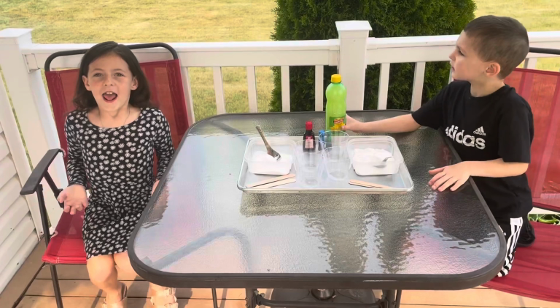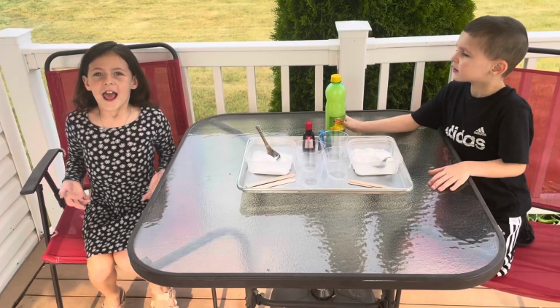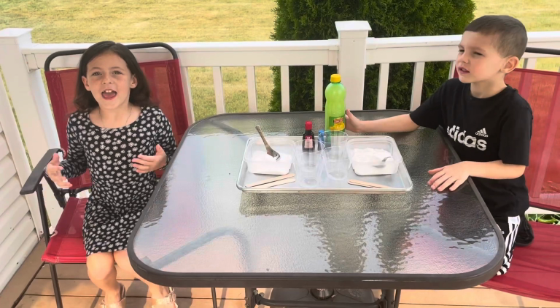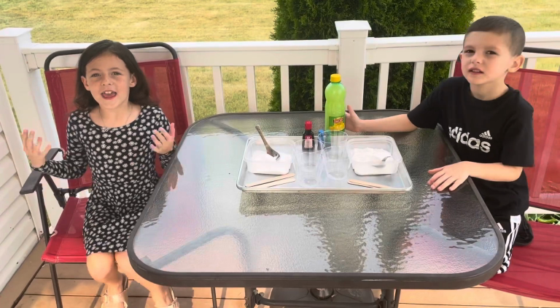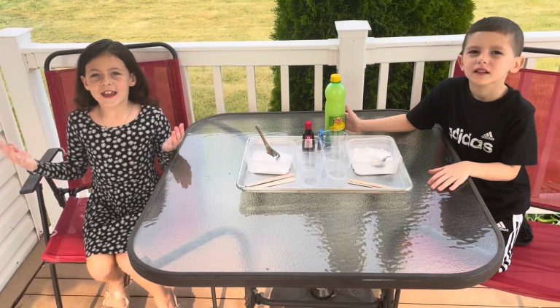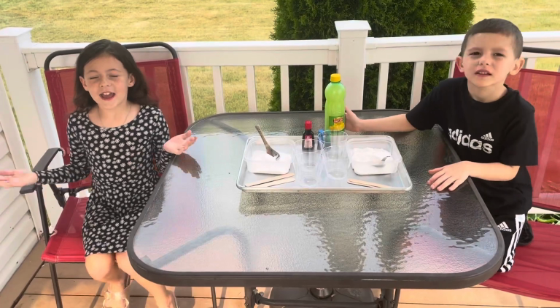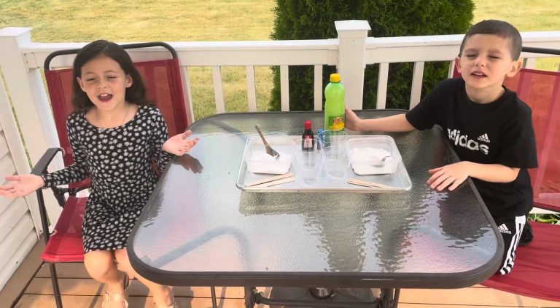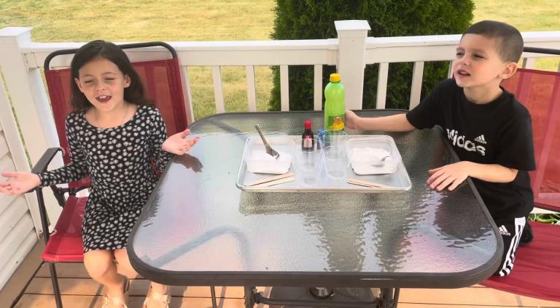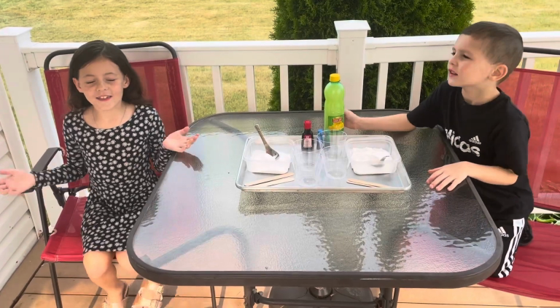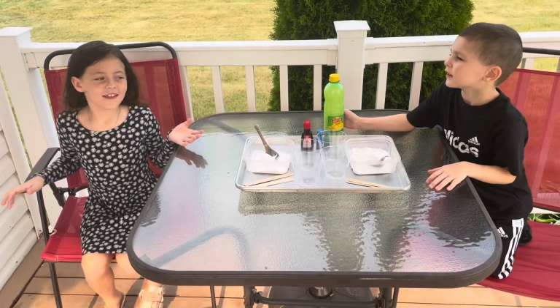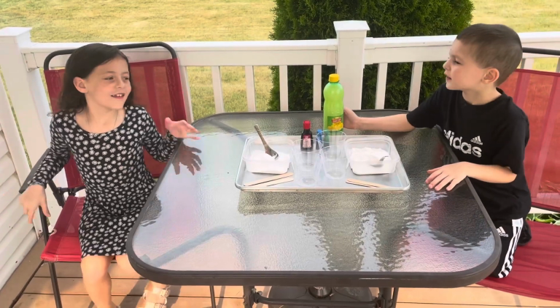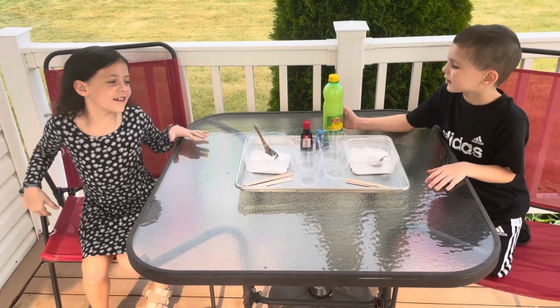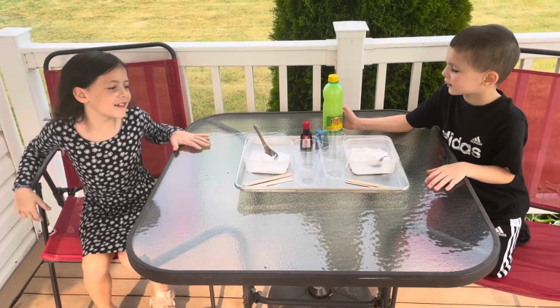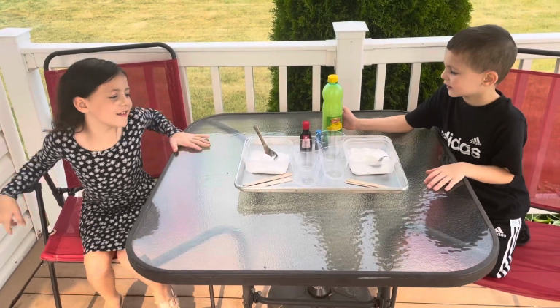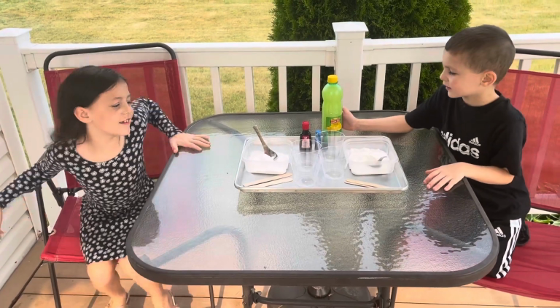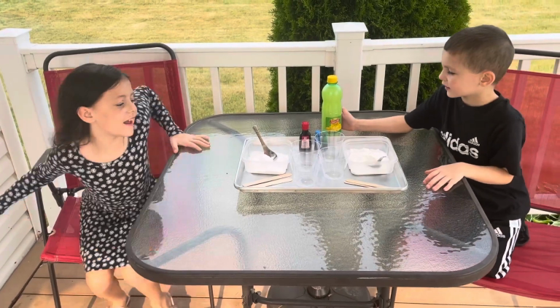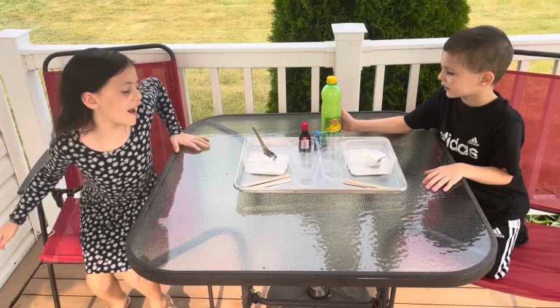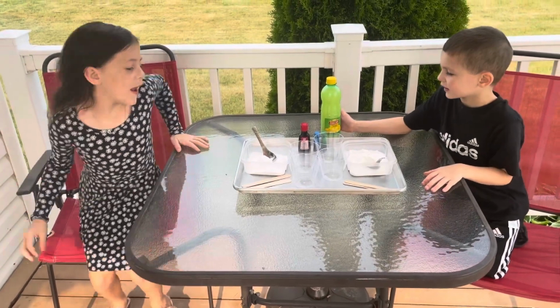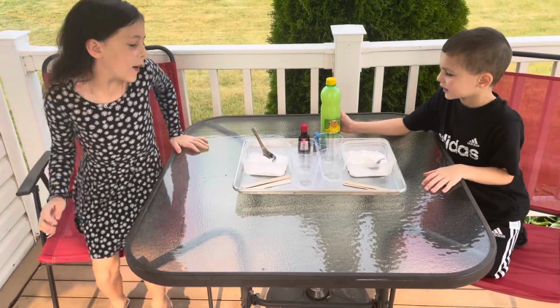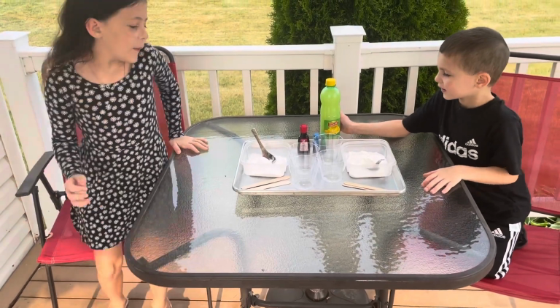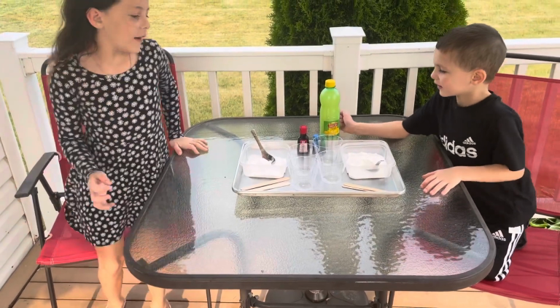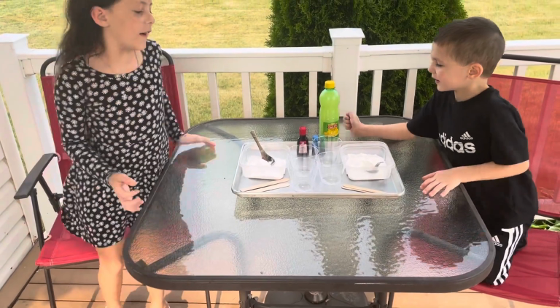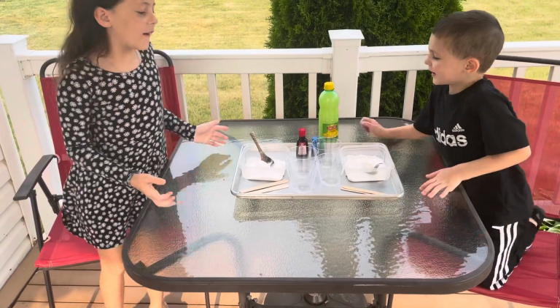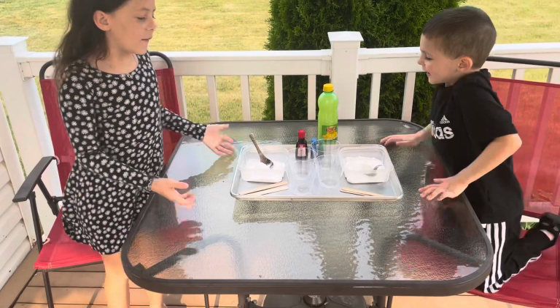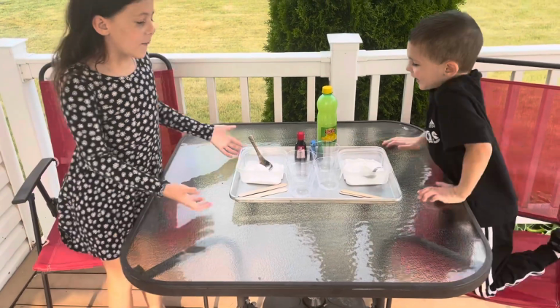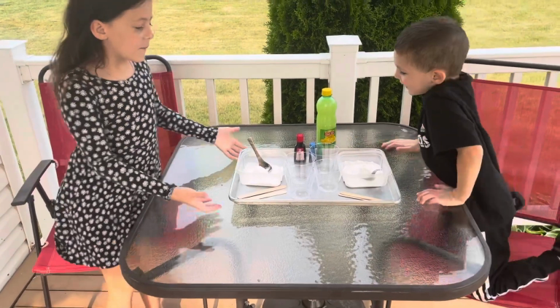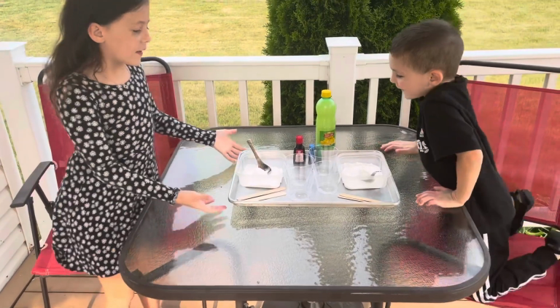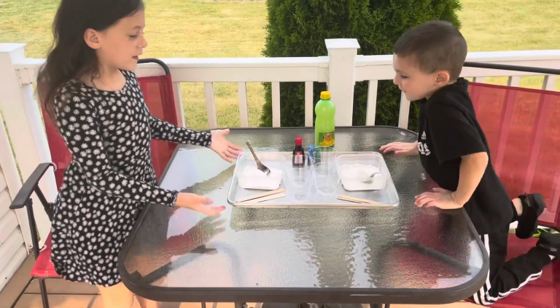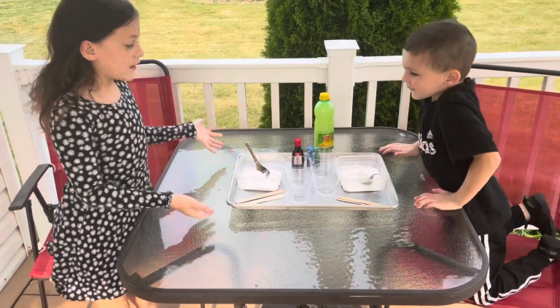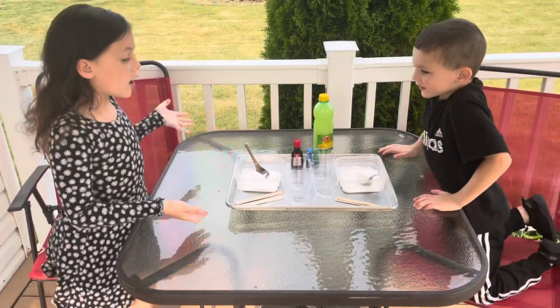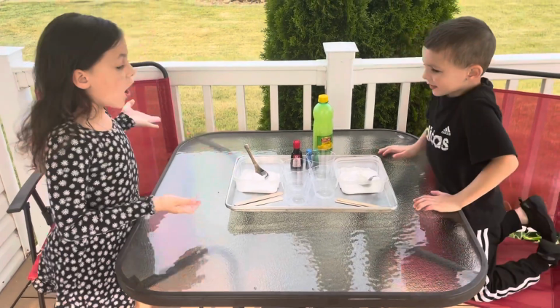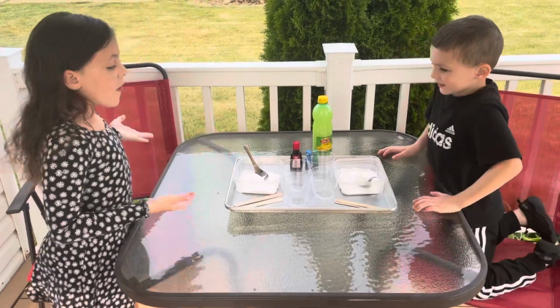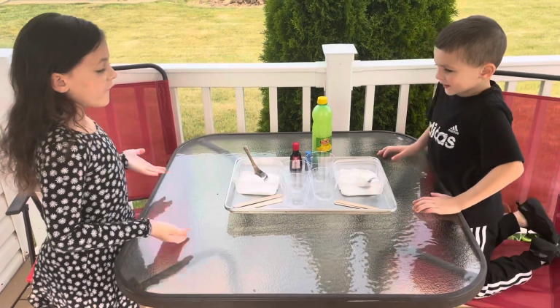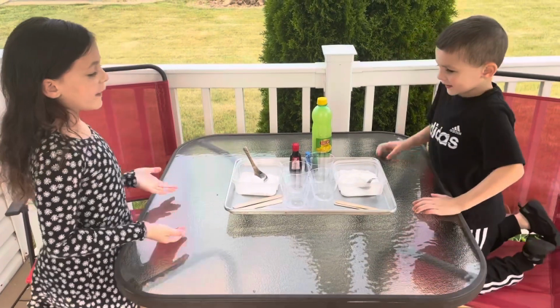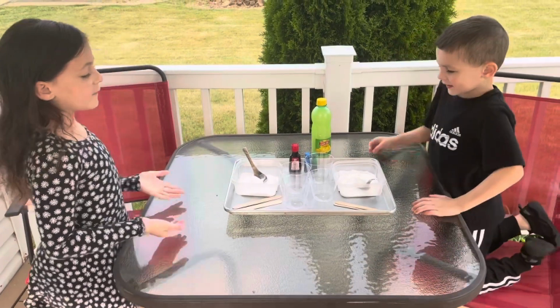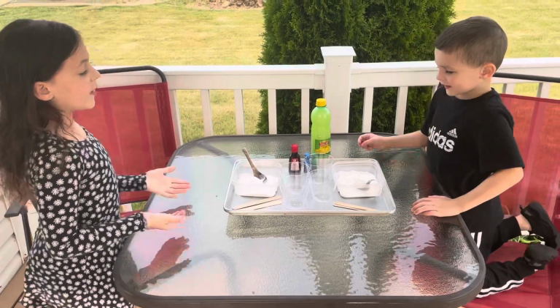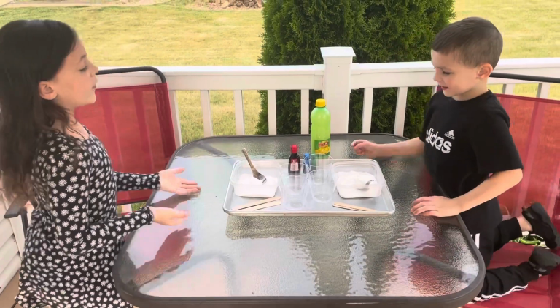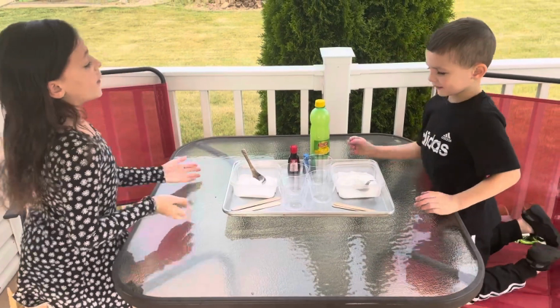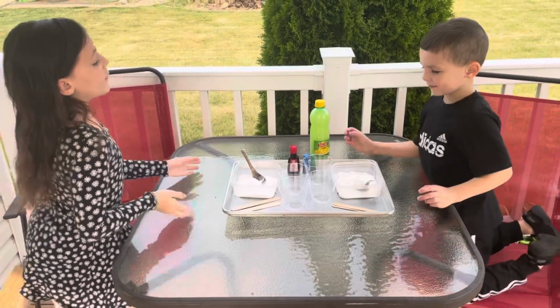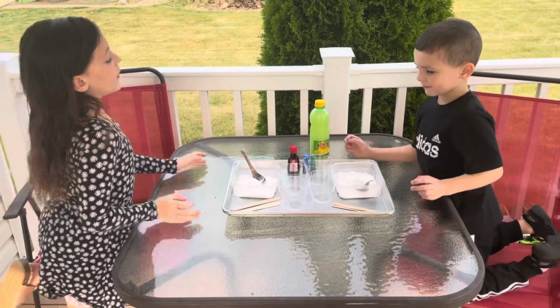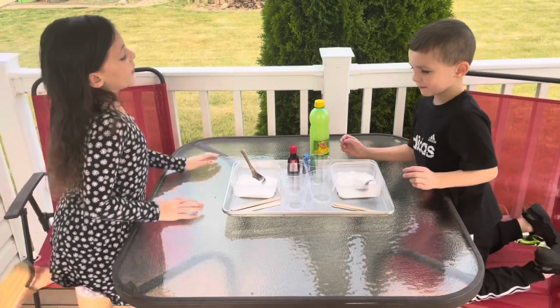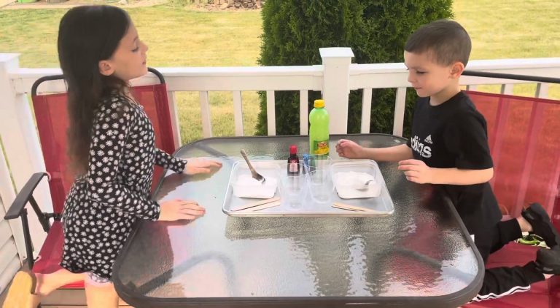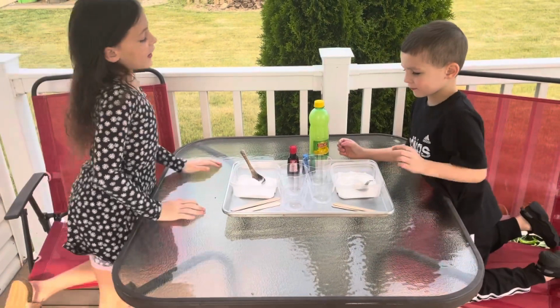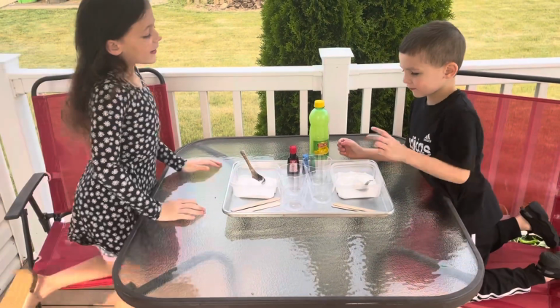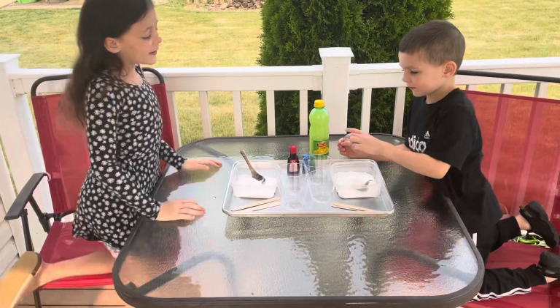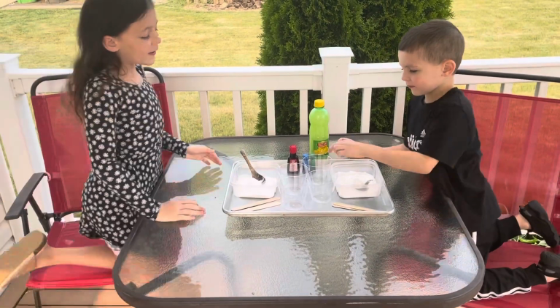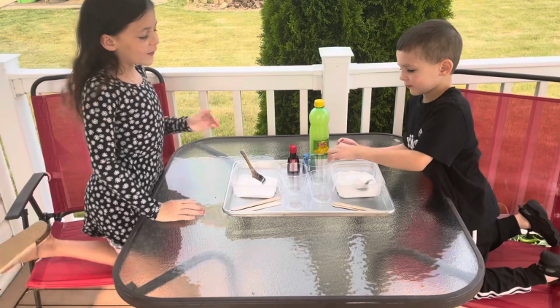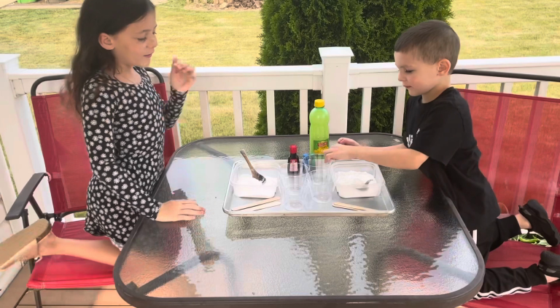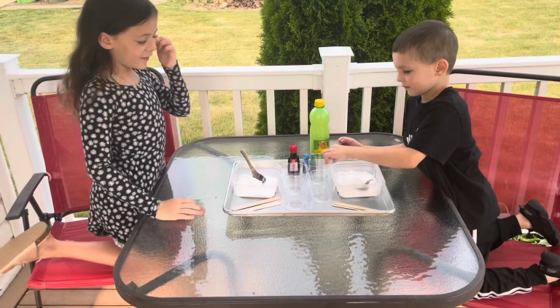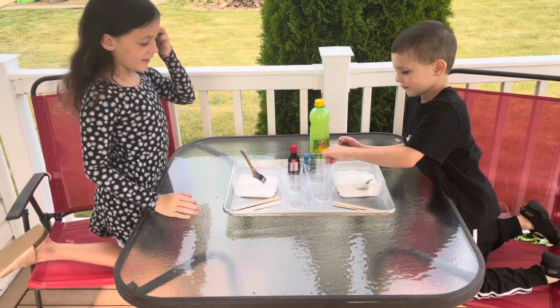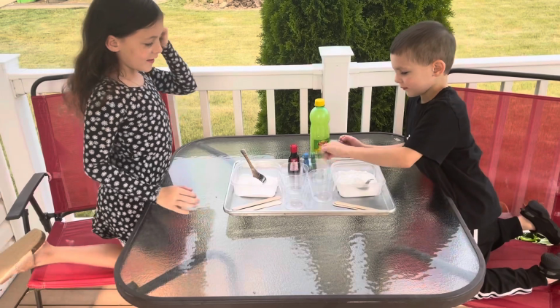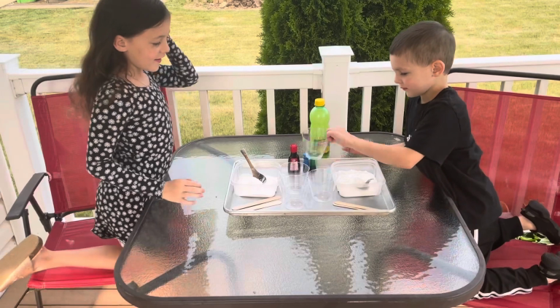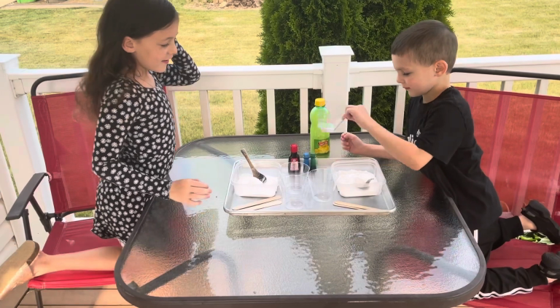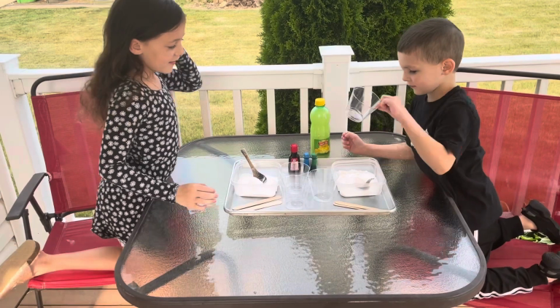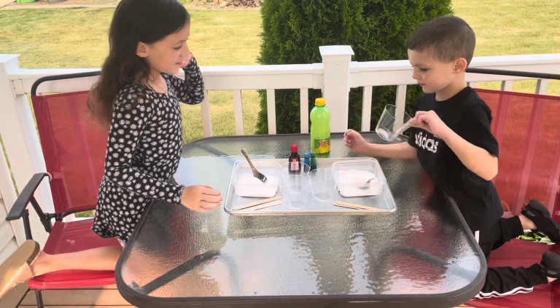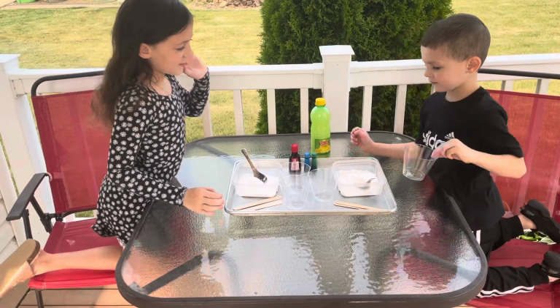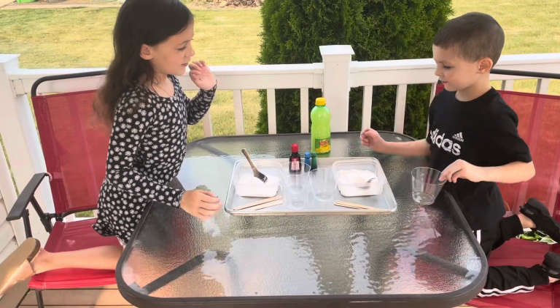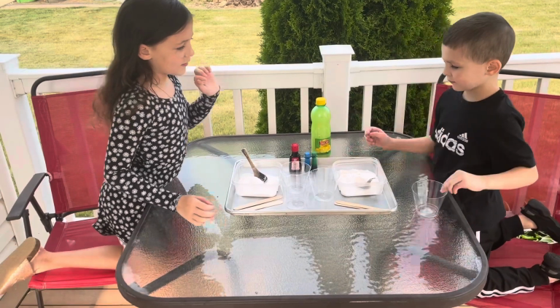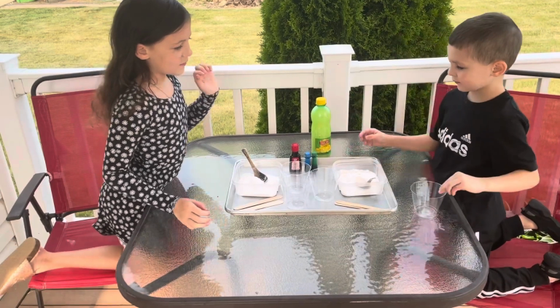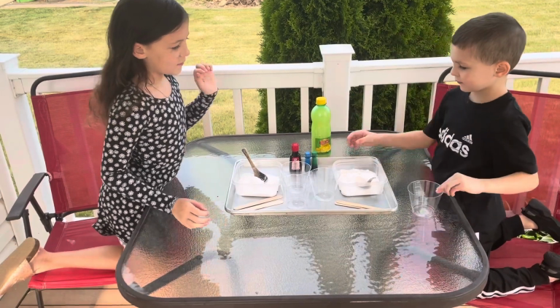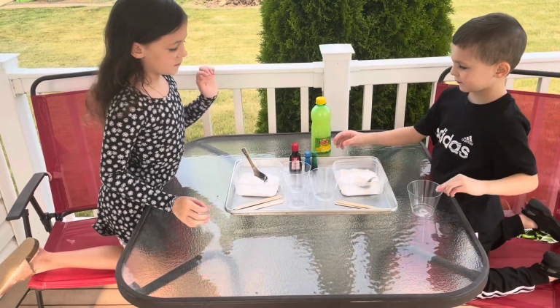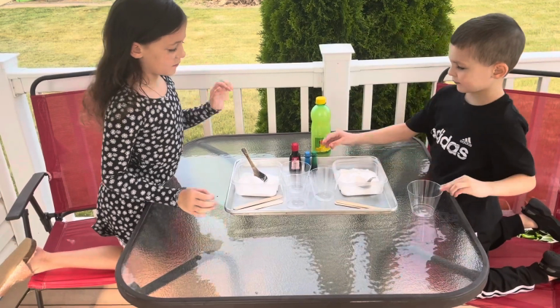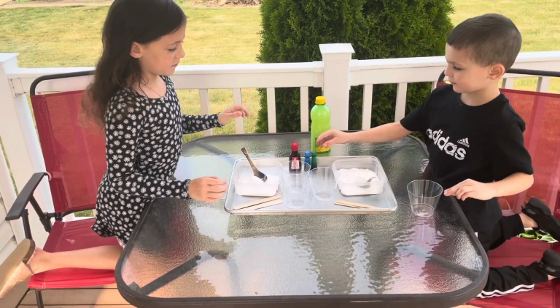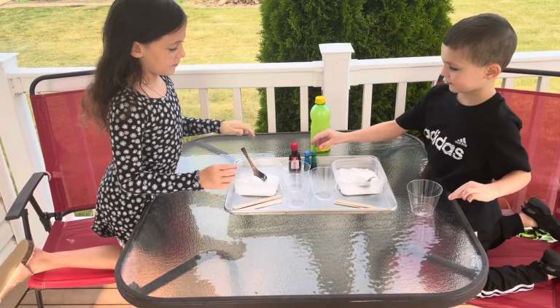Hey guys, so today we are making rainbow volcanoes. Sounds fun.